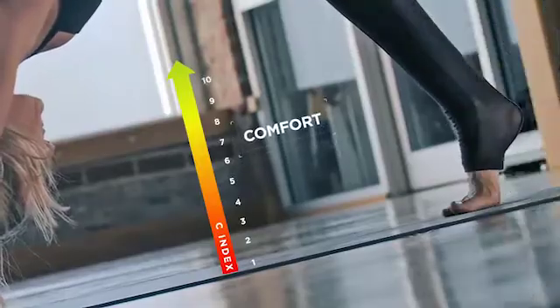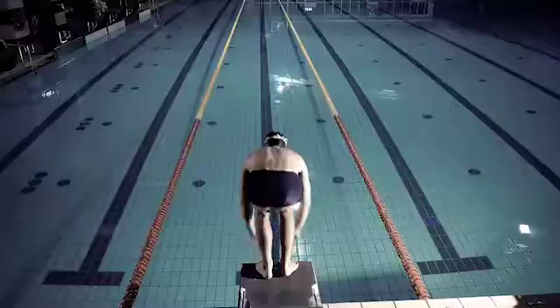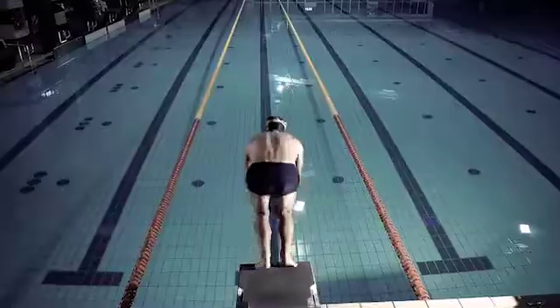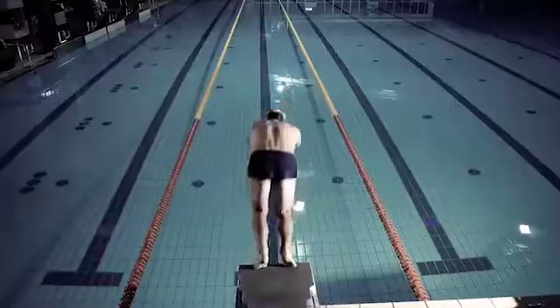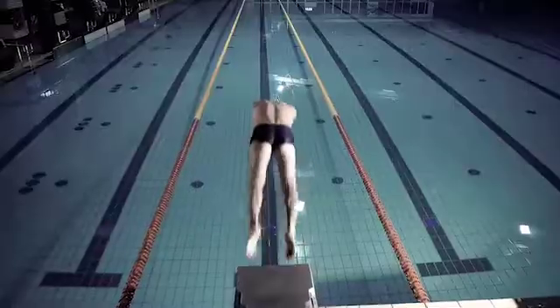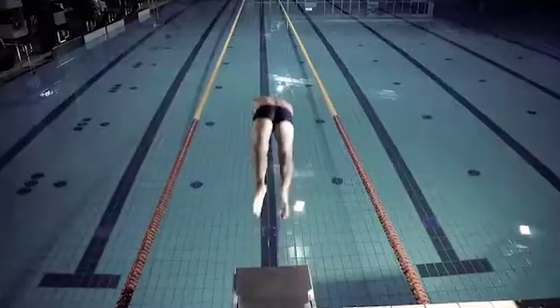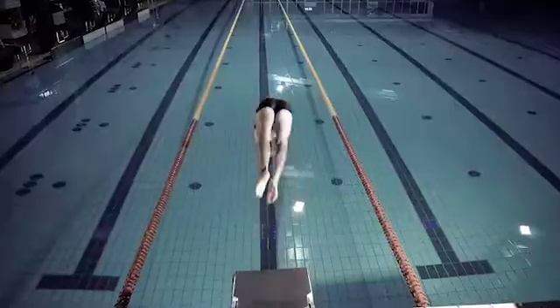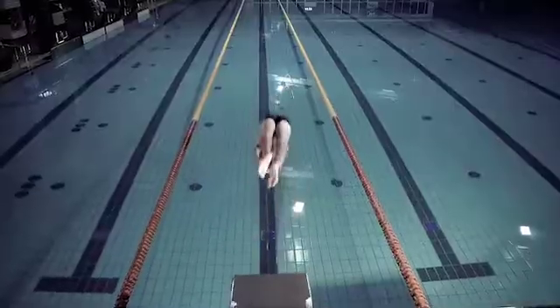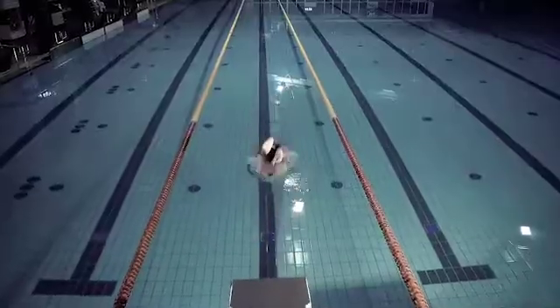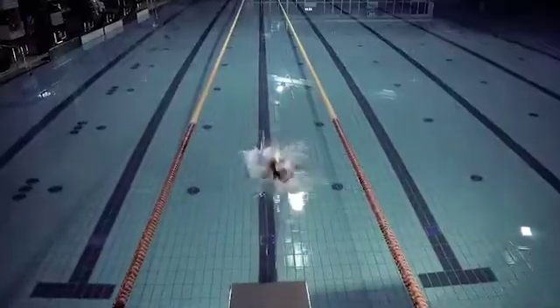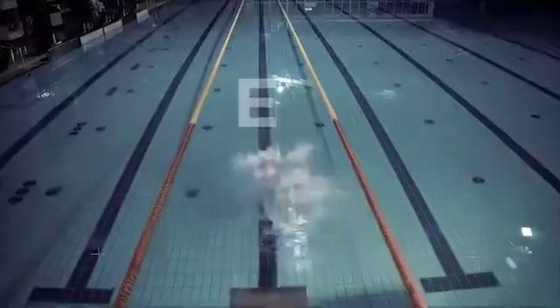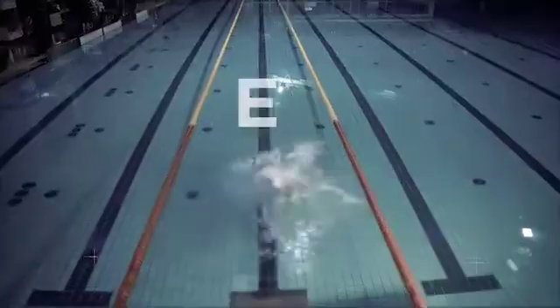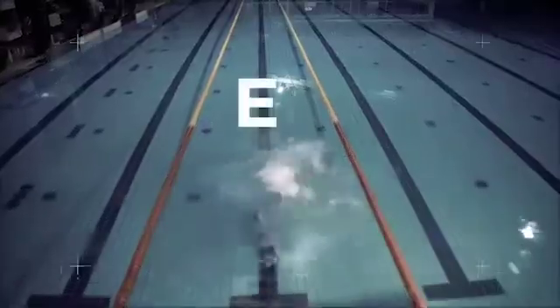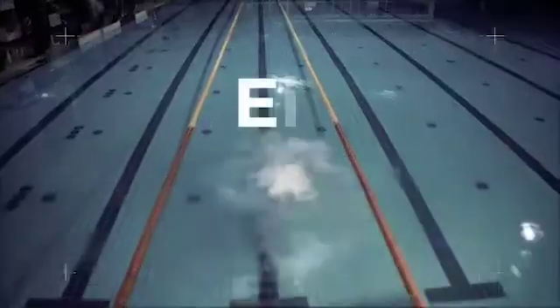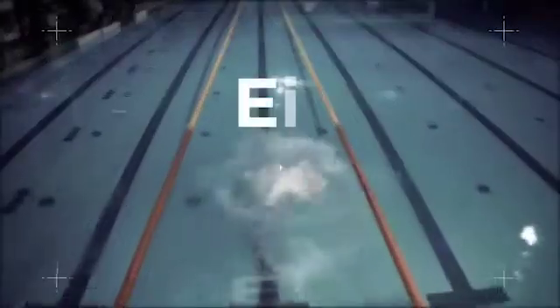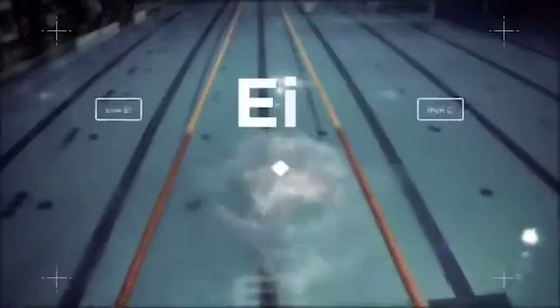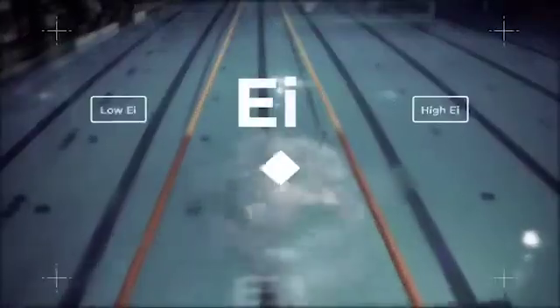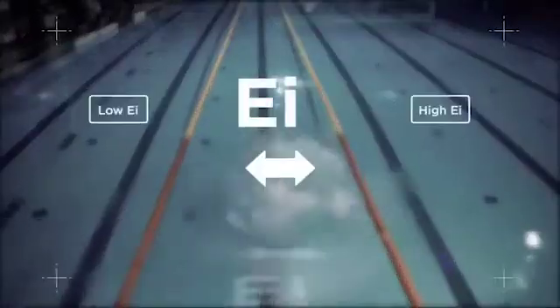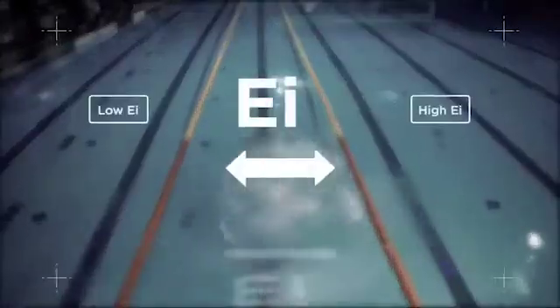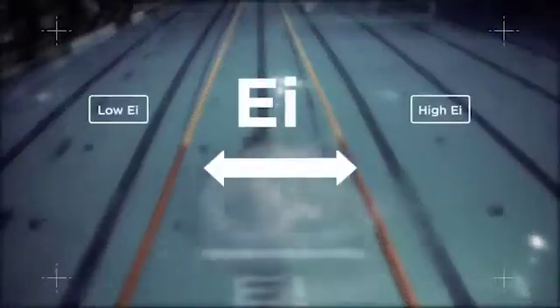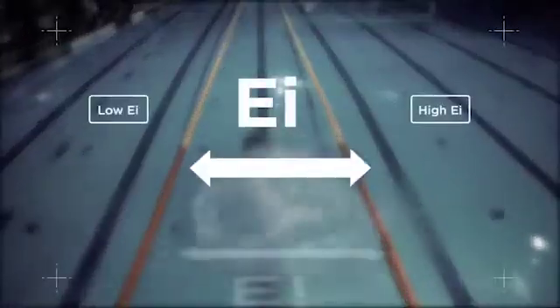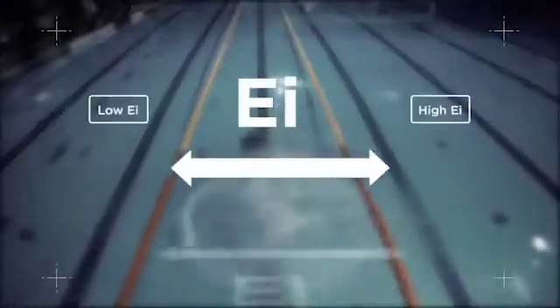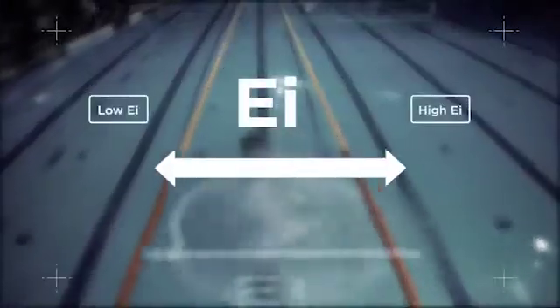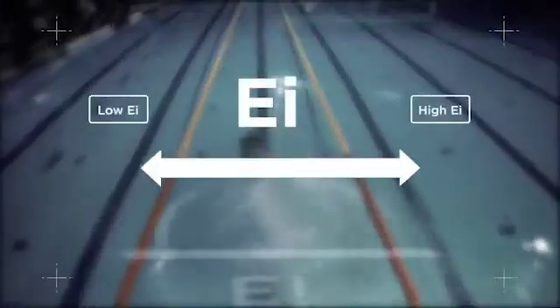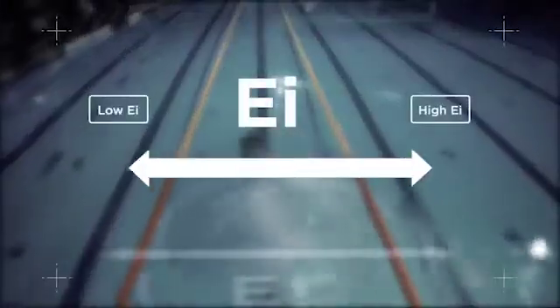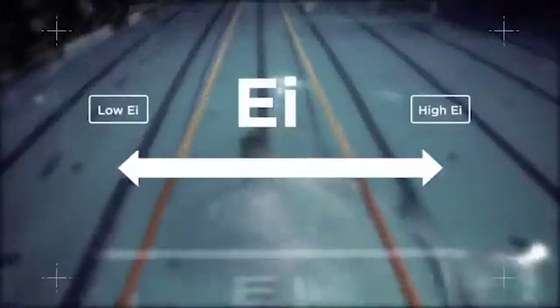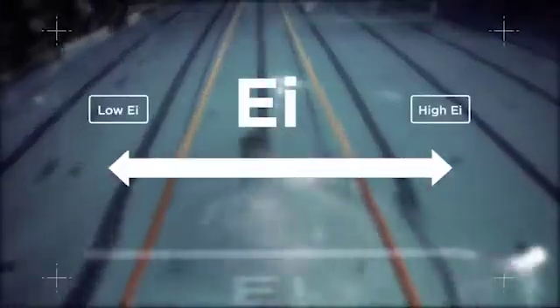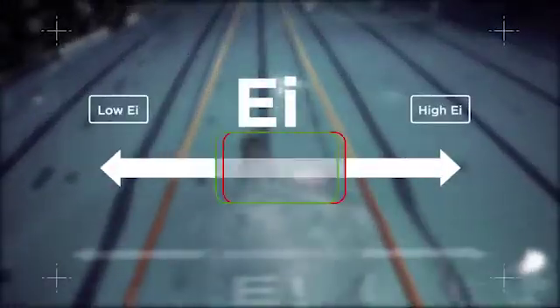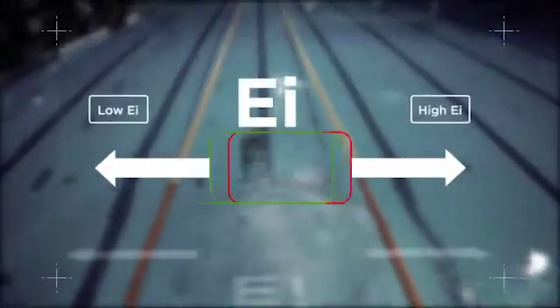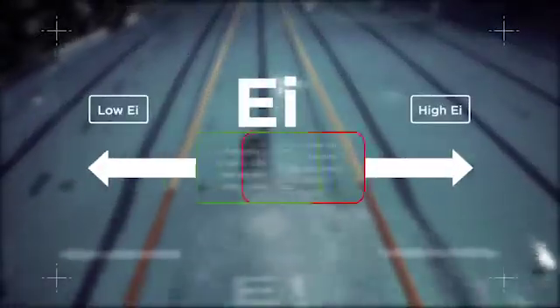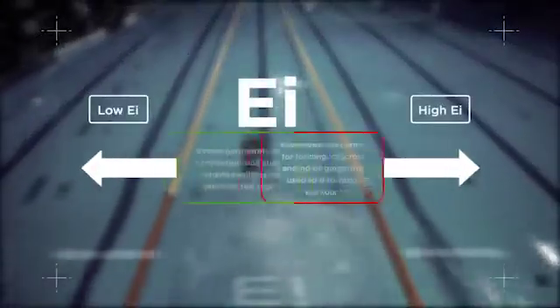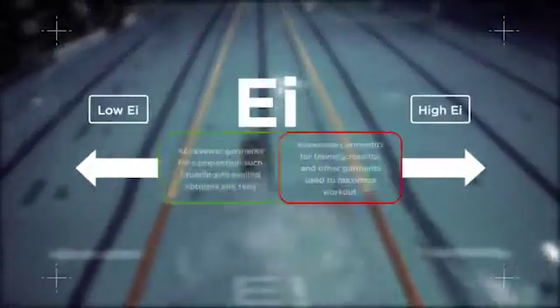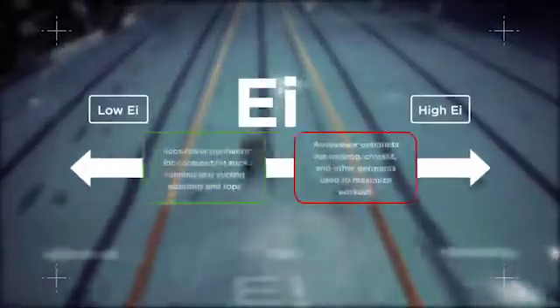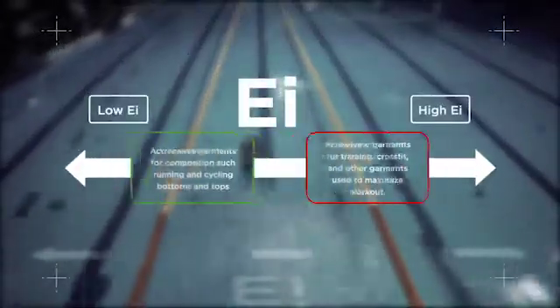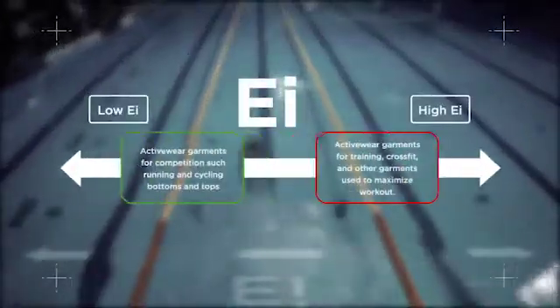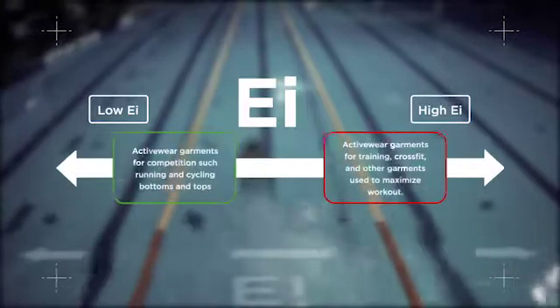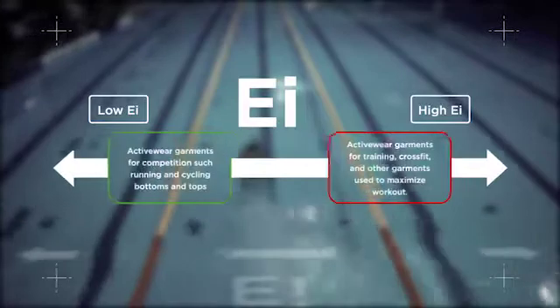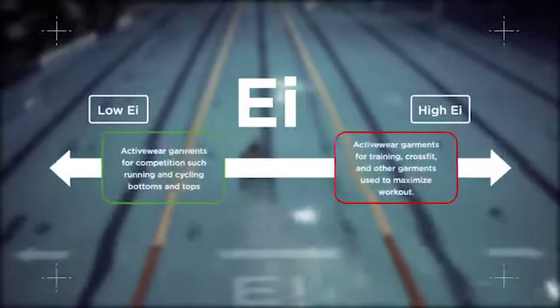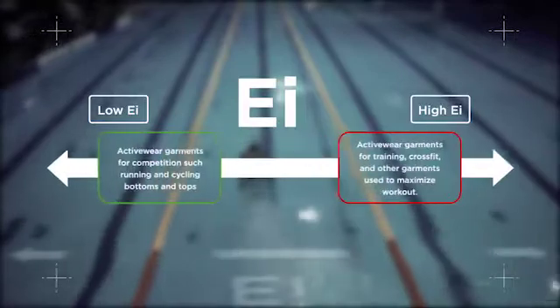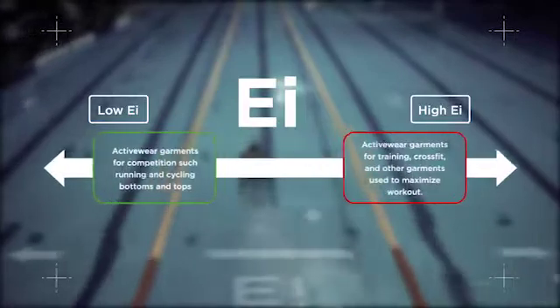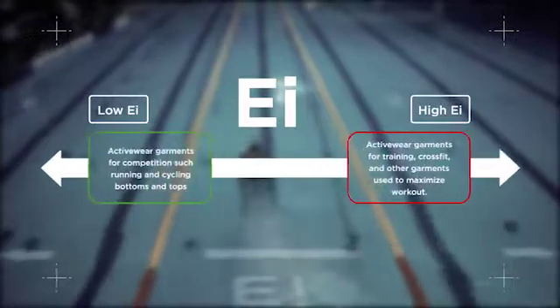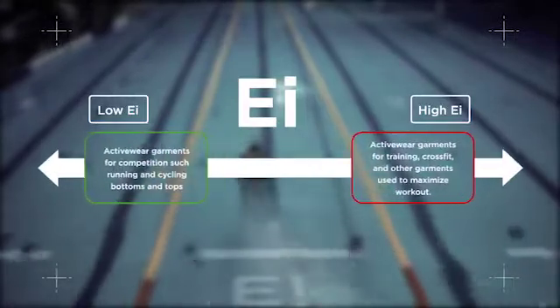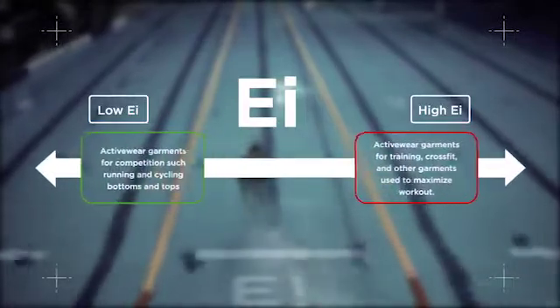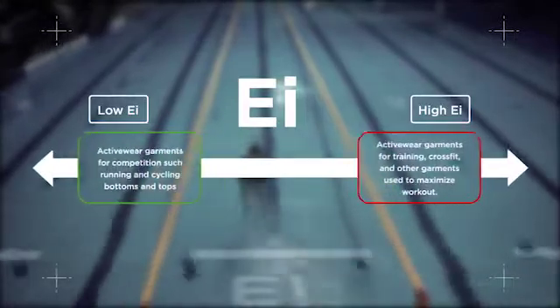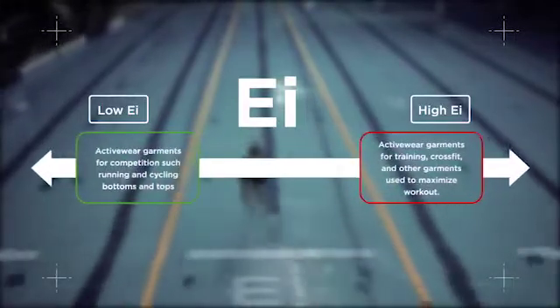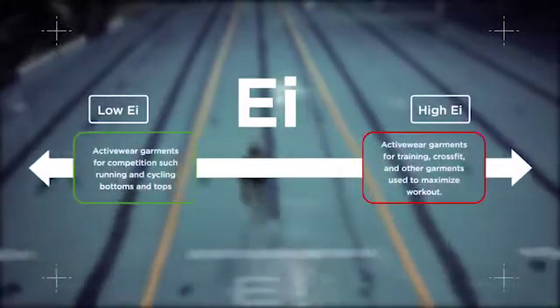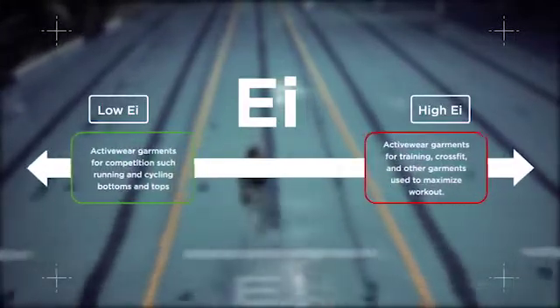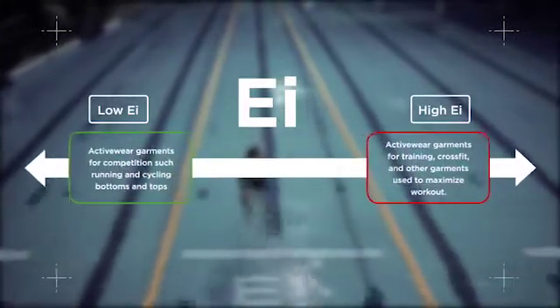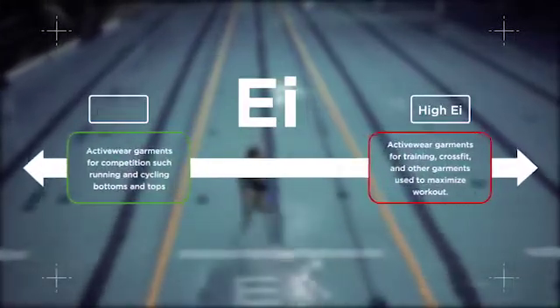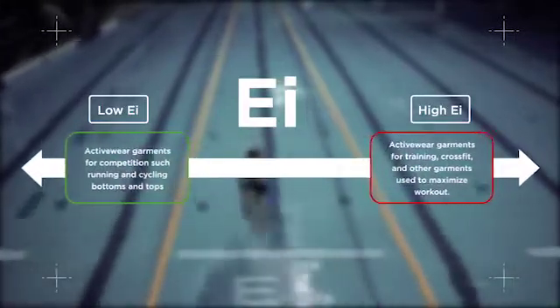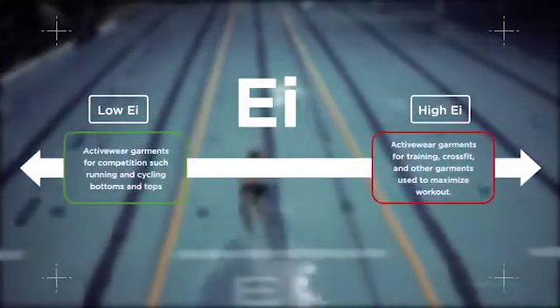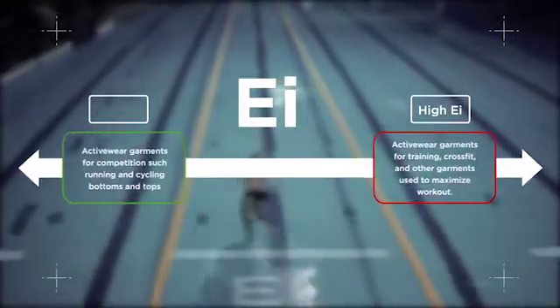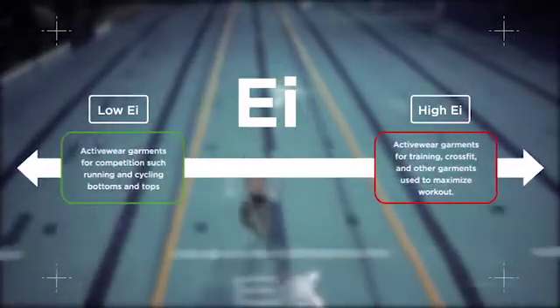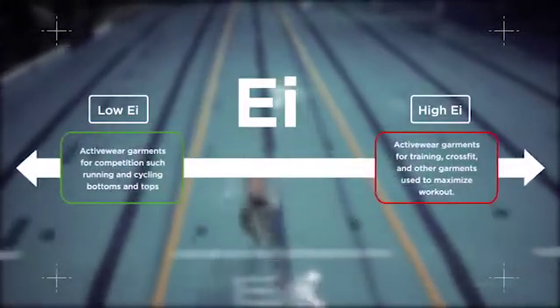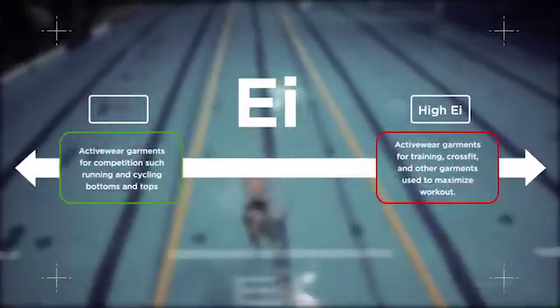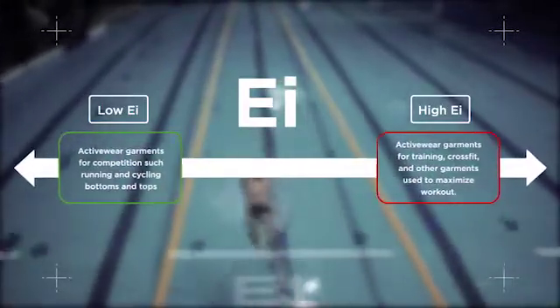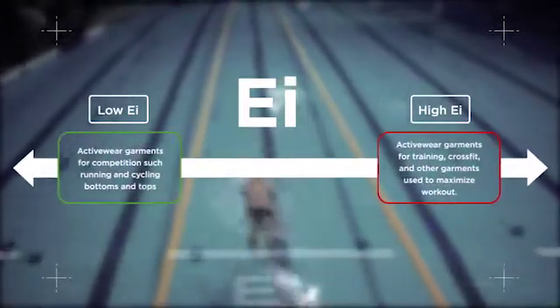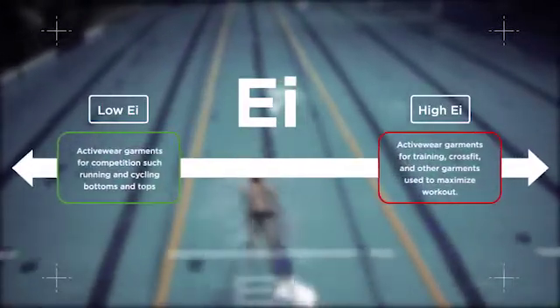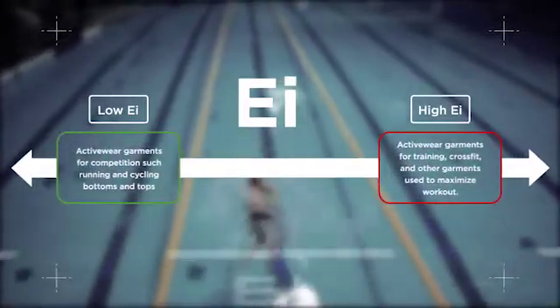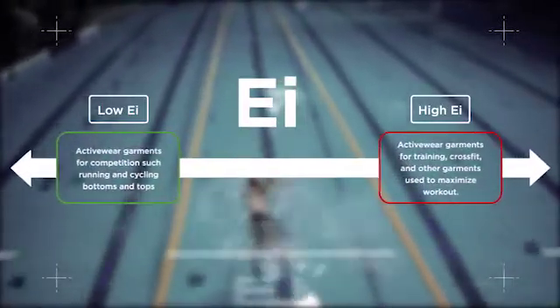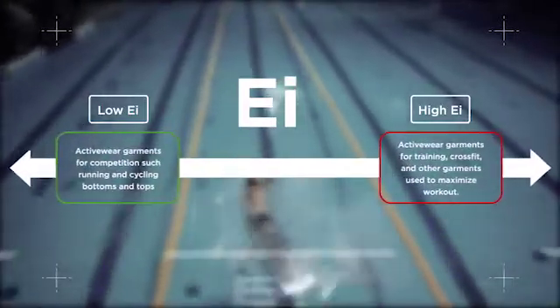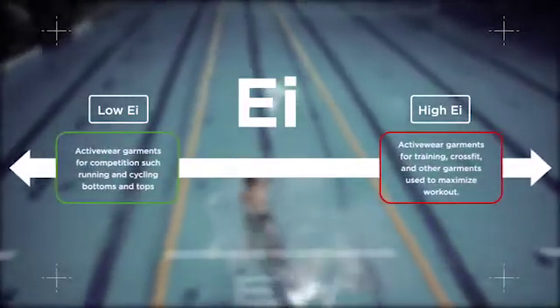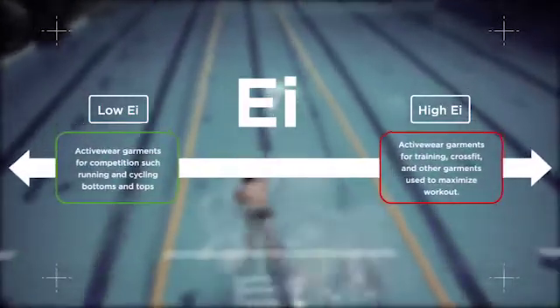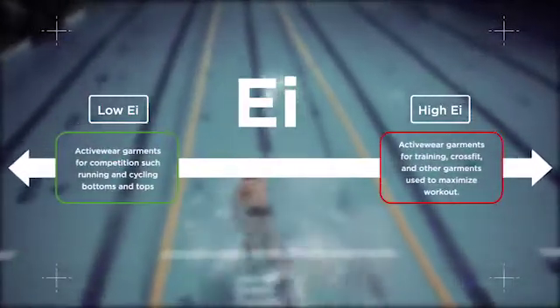The innovative new E-Index reflects the effort or energy you need to dedicate to move the garment. The lower the E-Index value, the lower the effort.